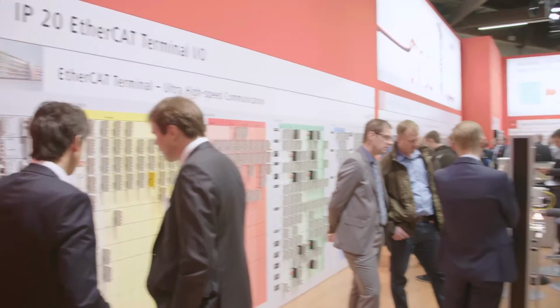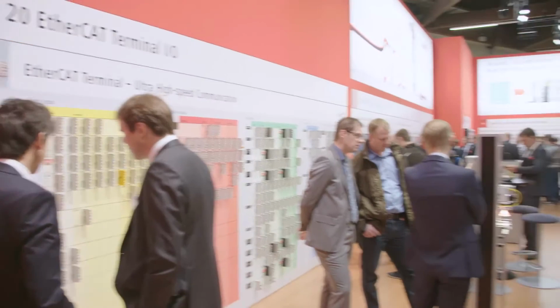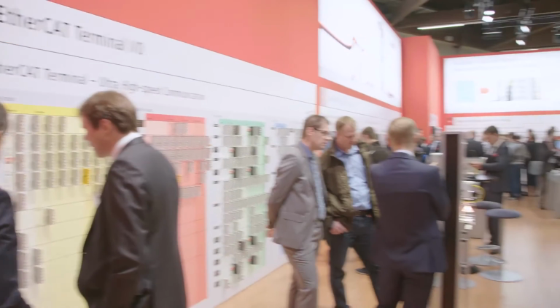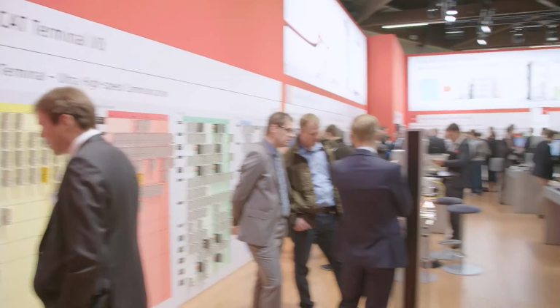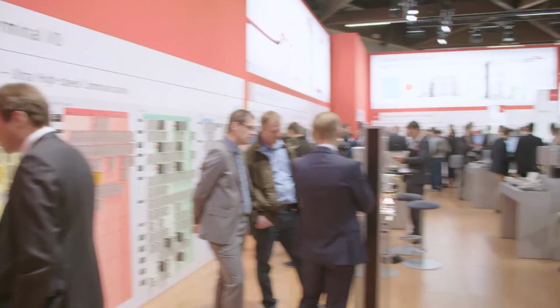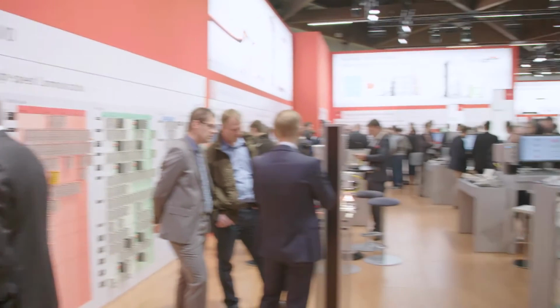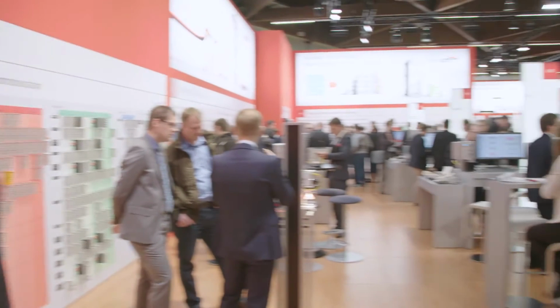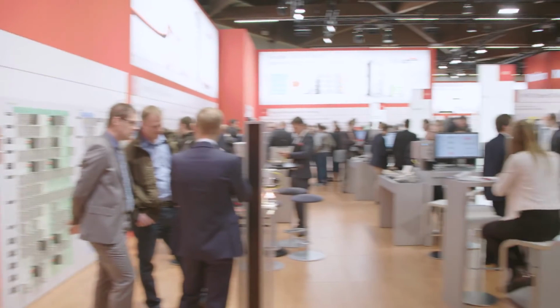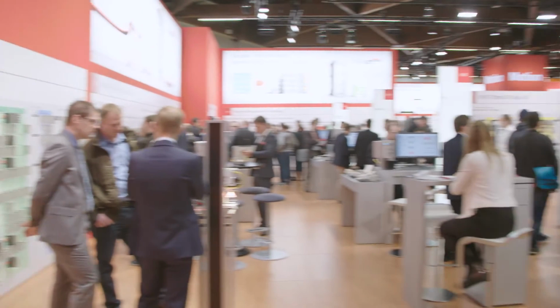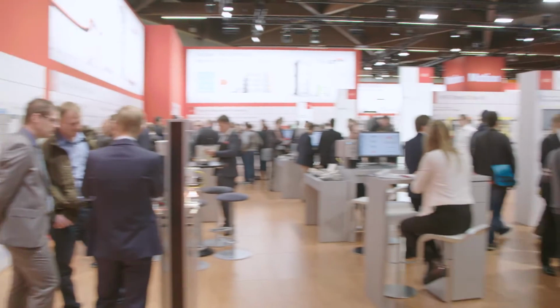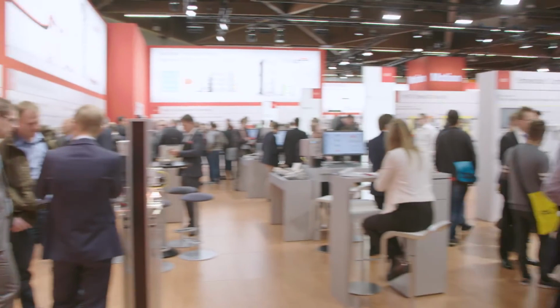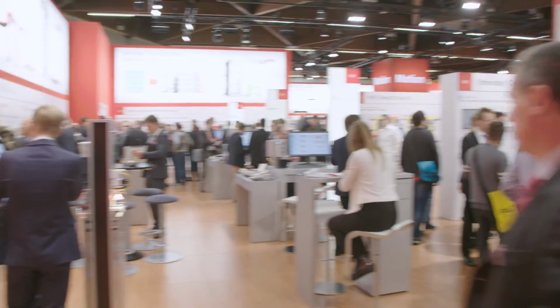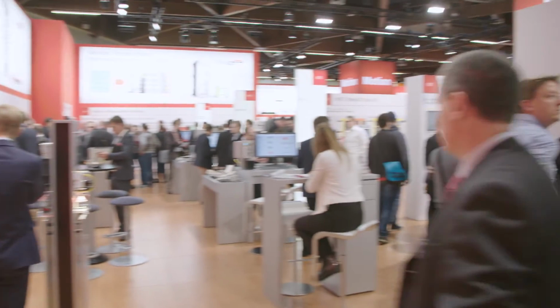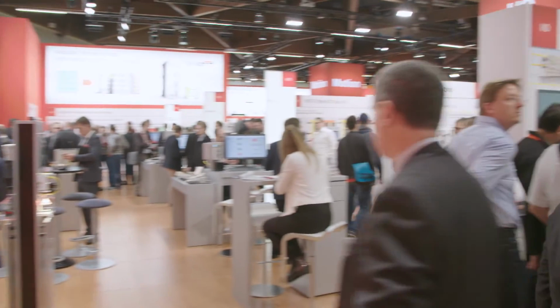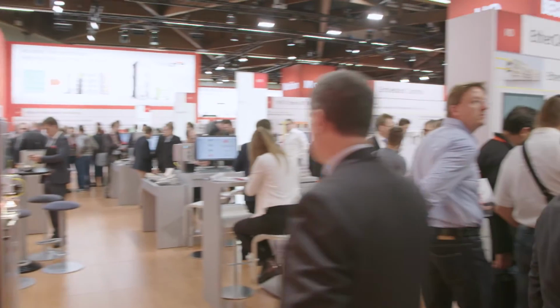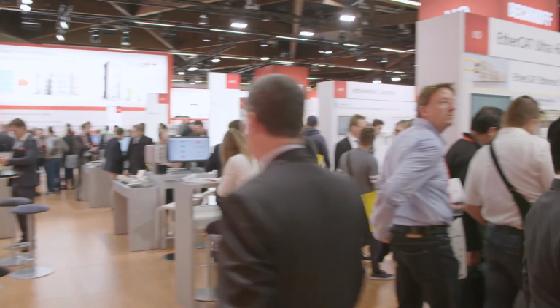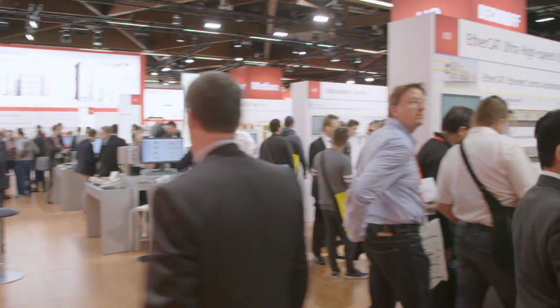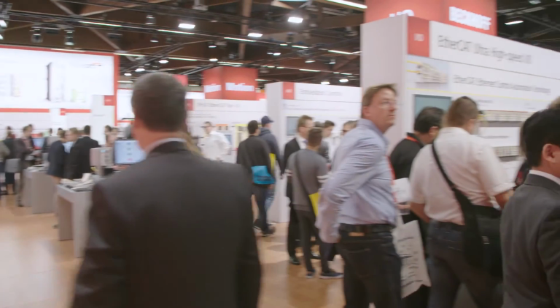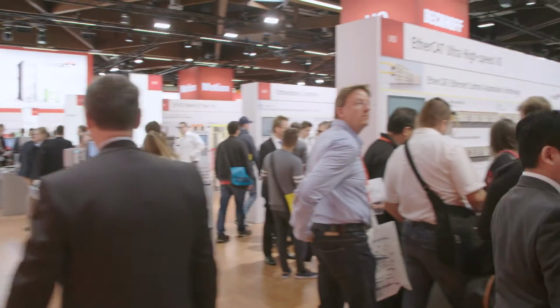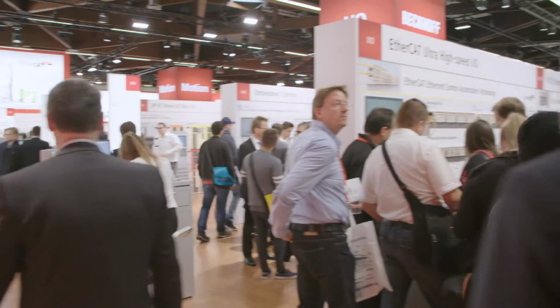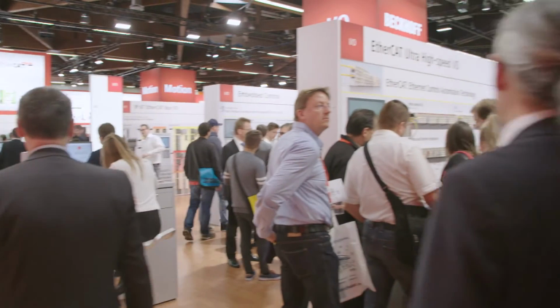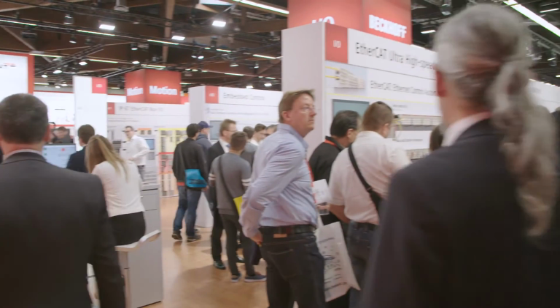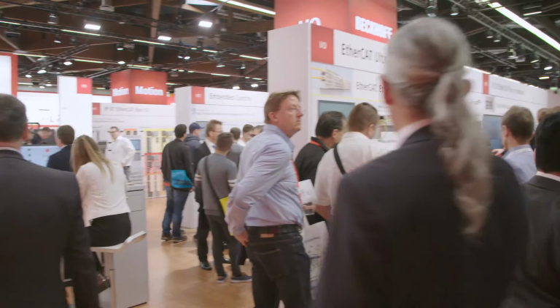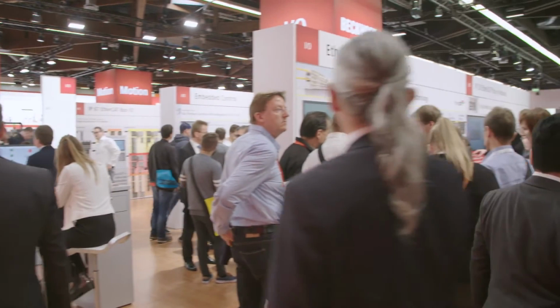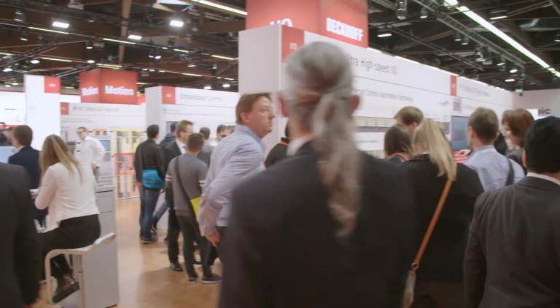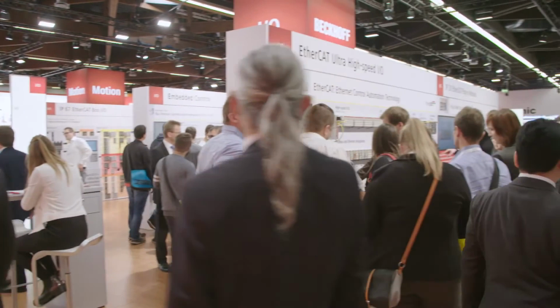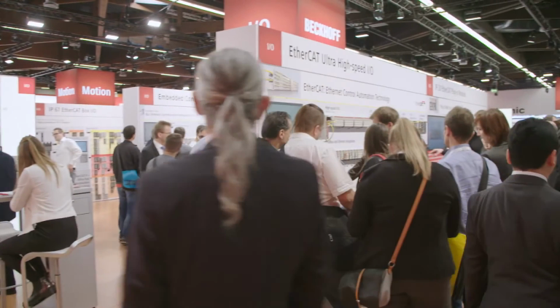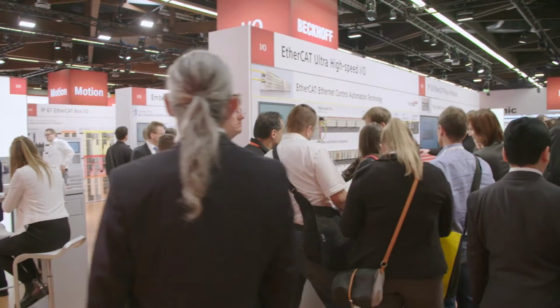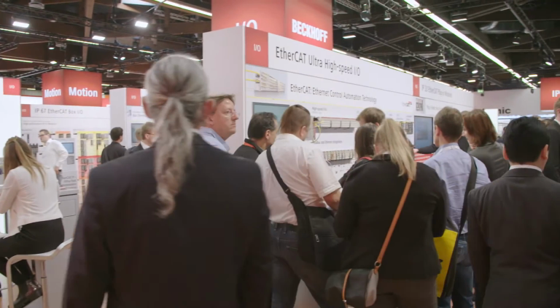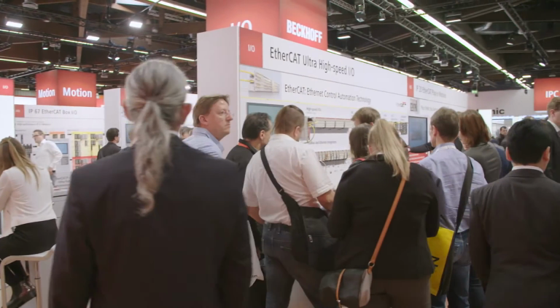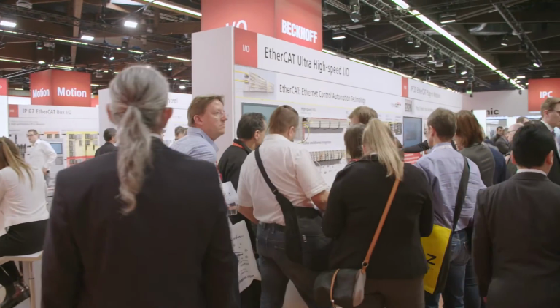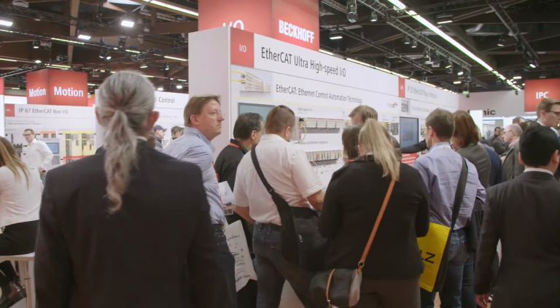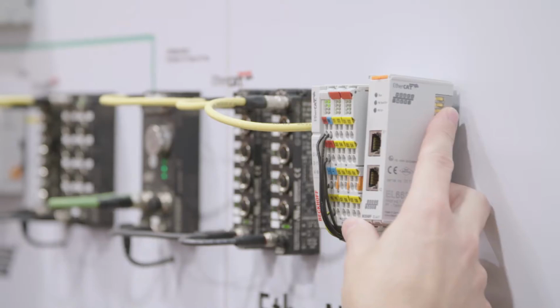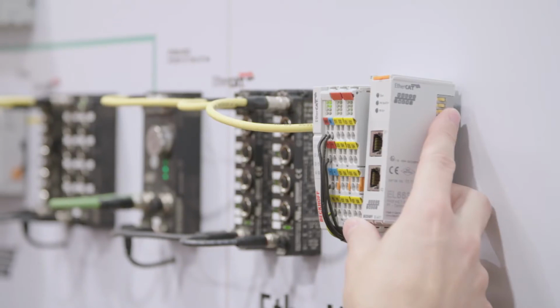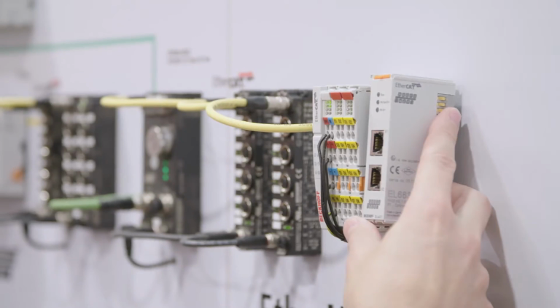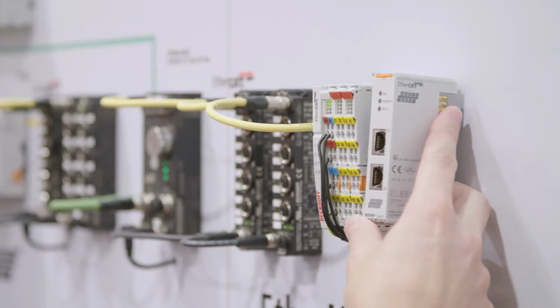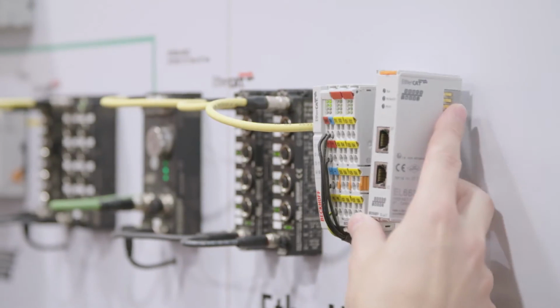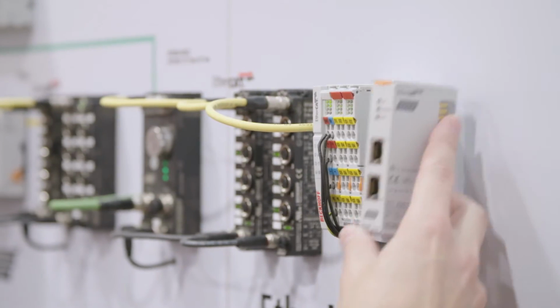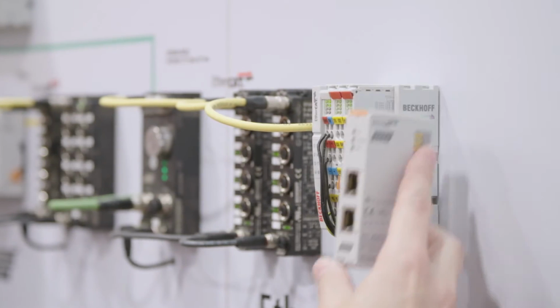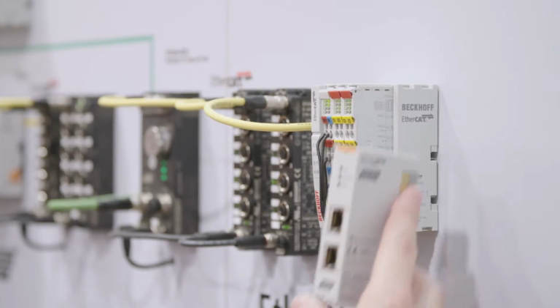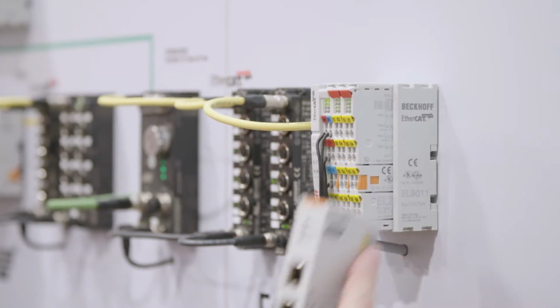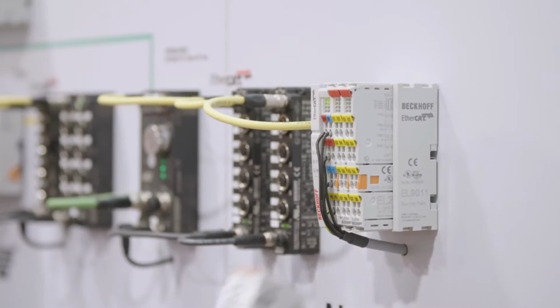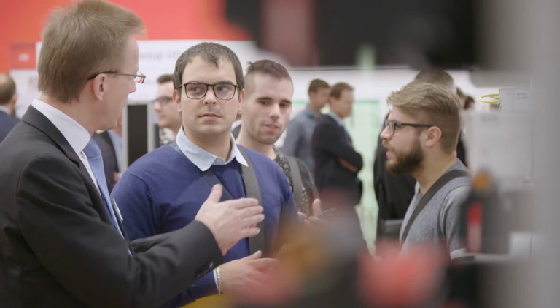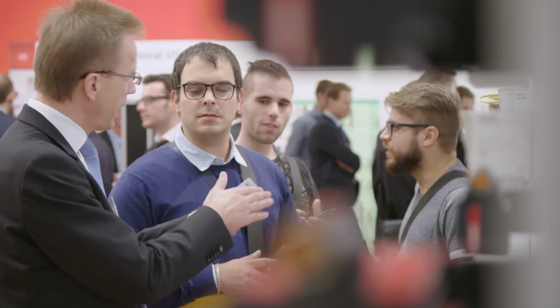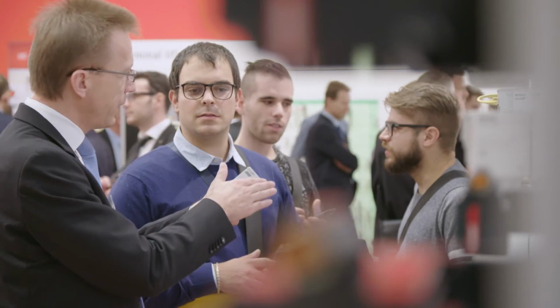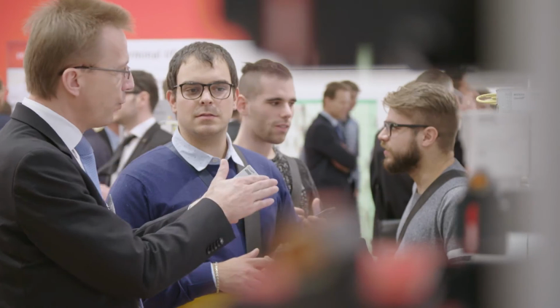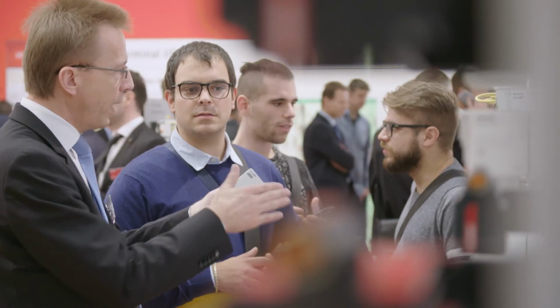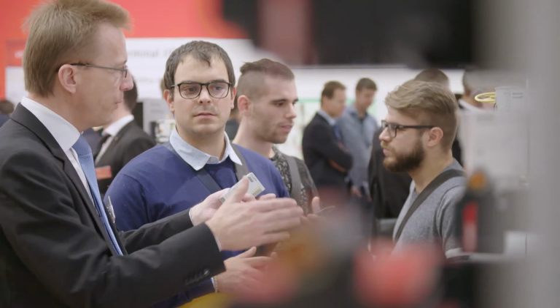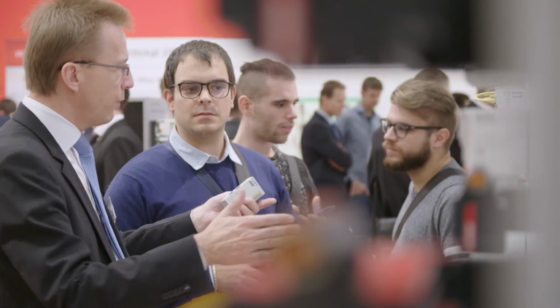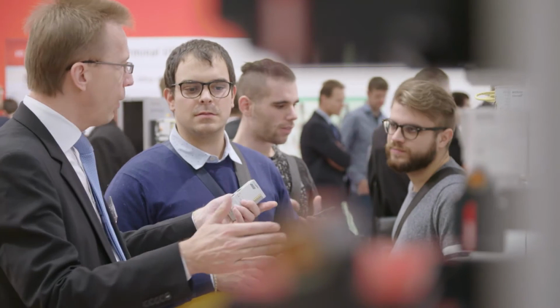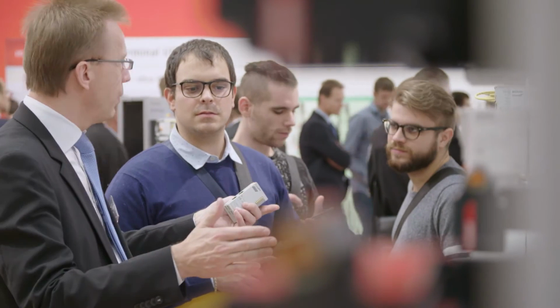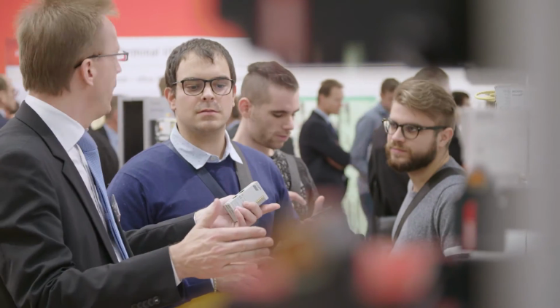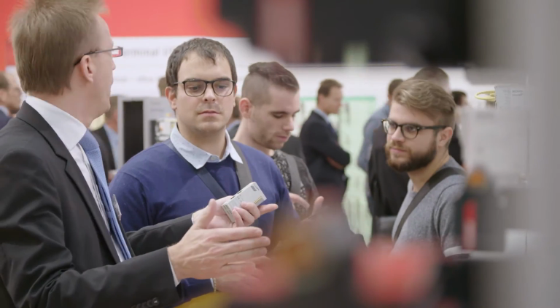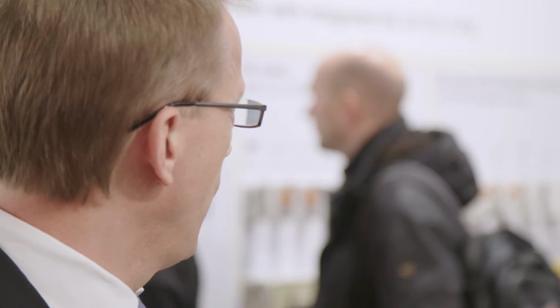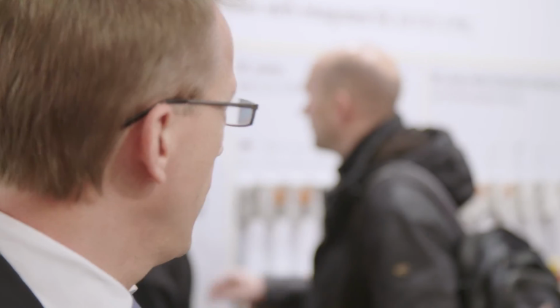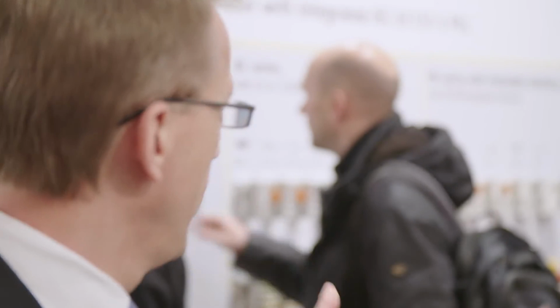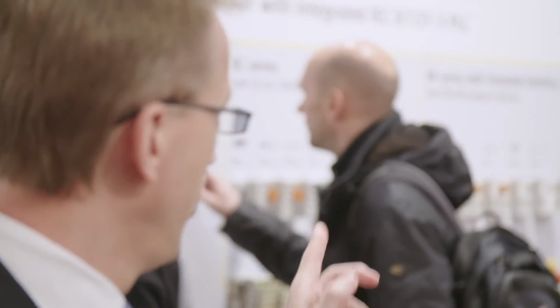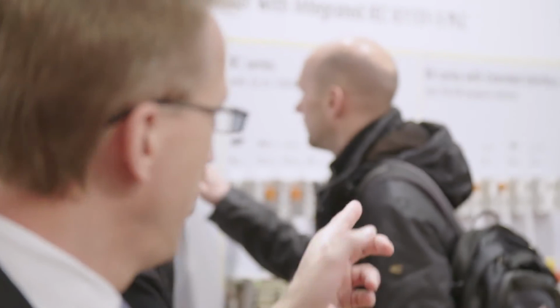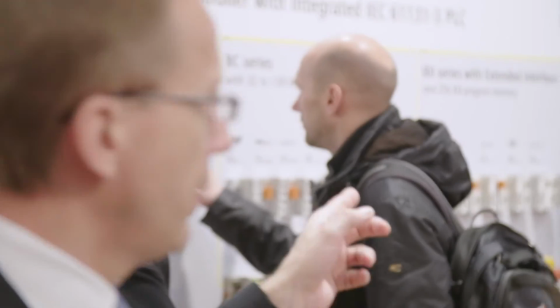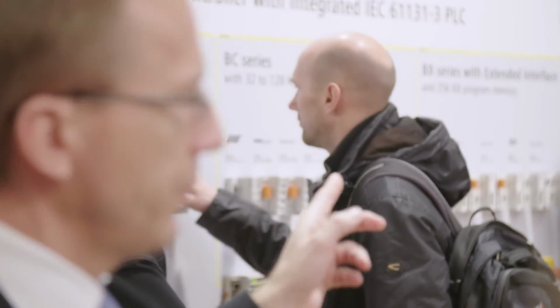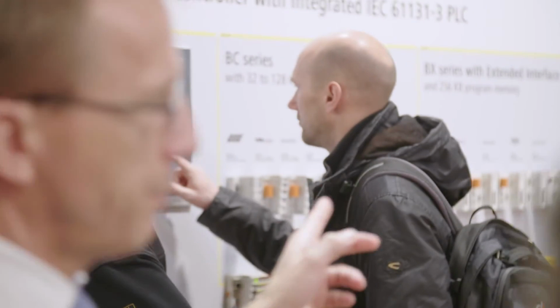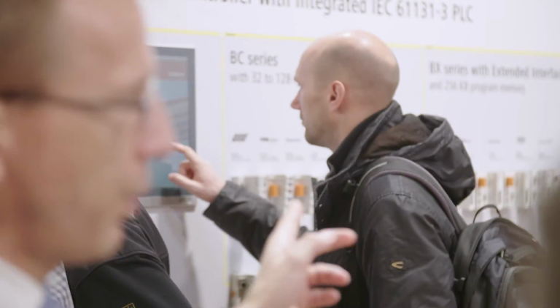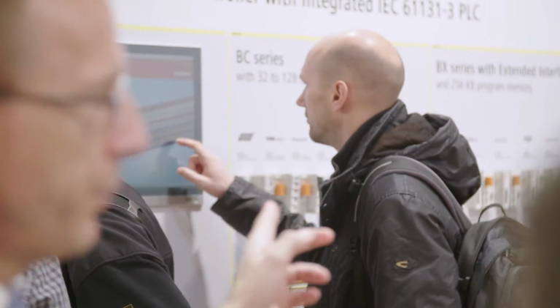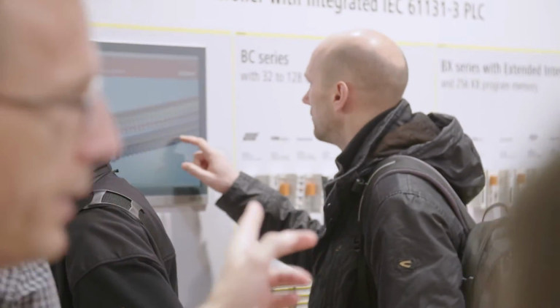In the IO product area, Beckhoff is also showing numerous innovations. For example, new components for compact drive technology.